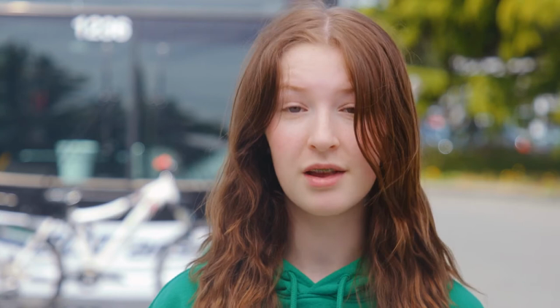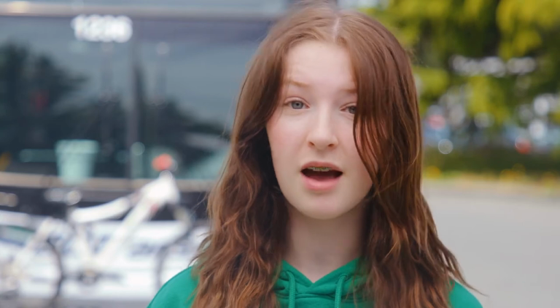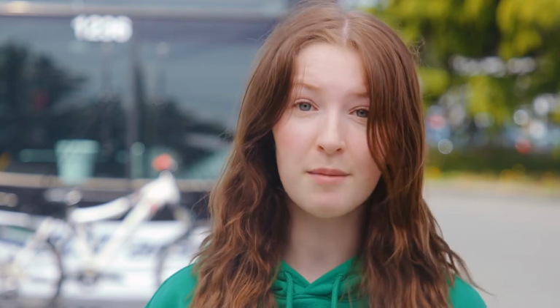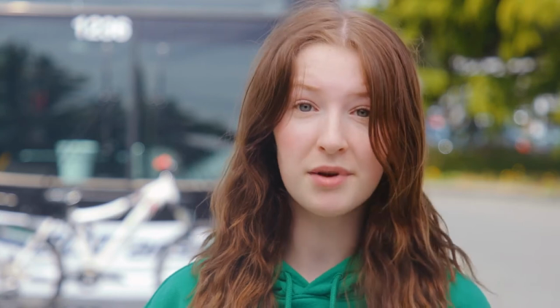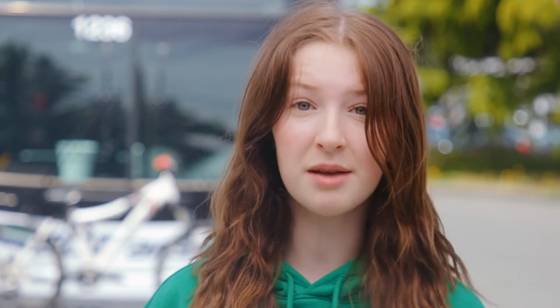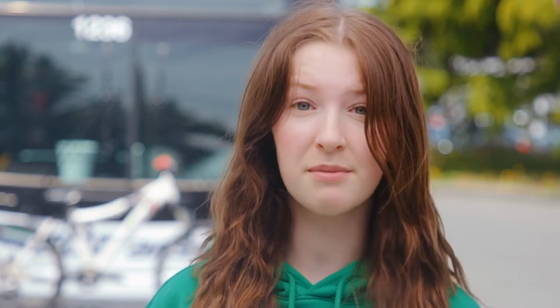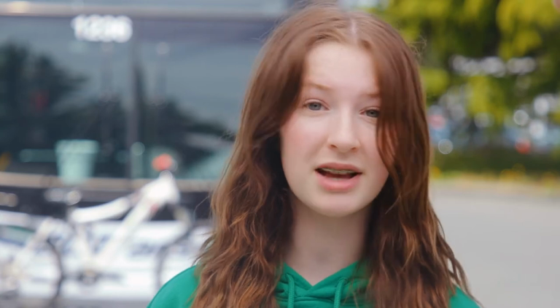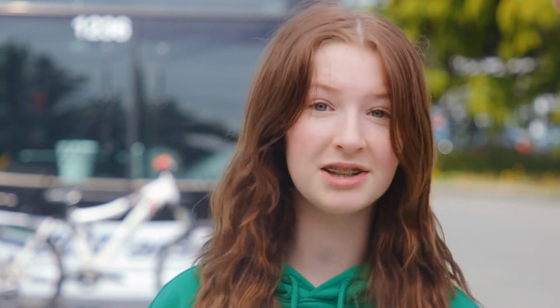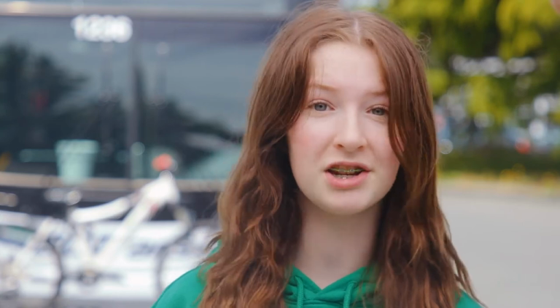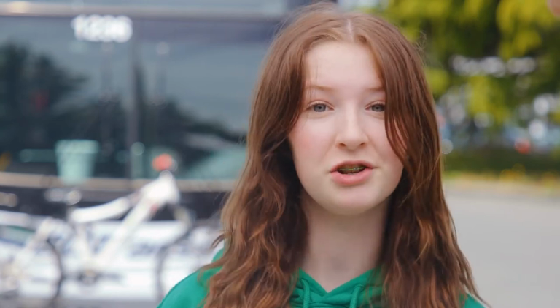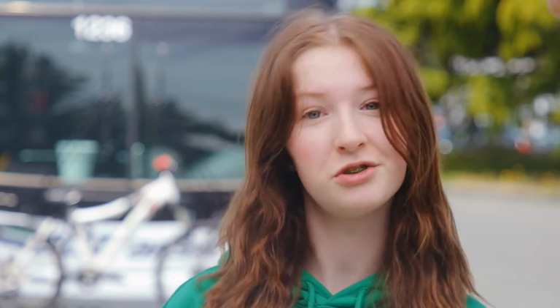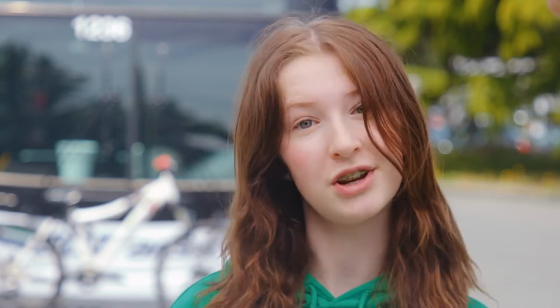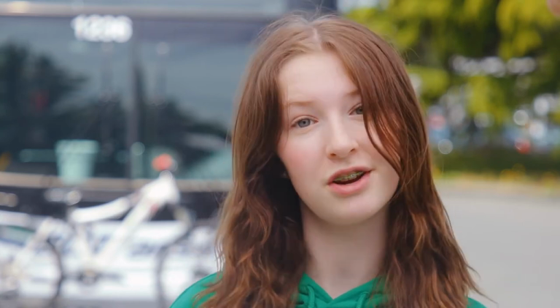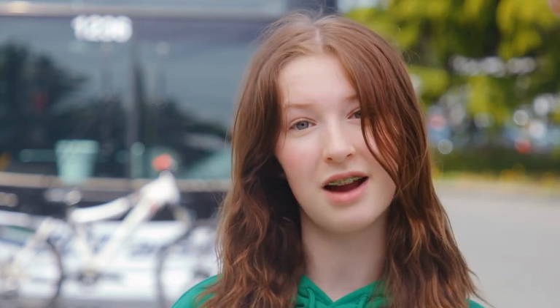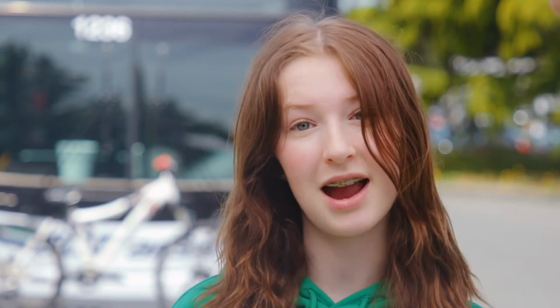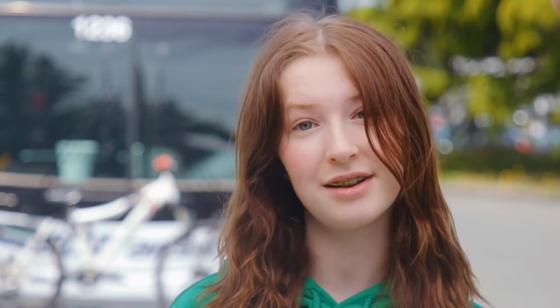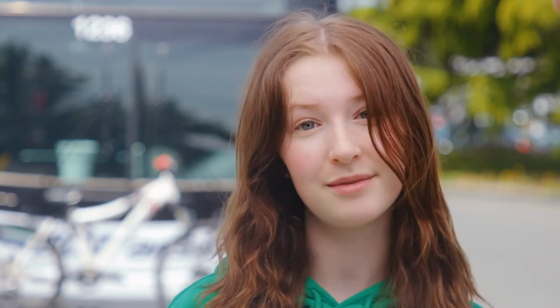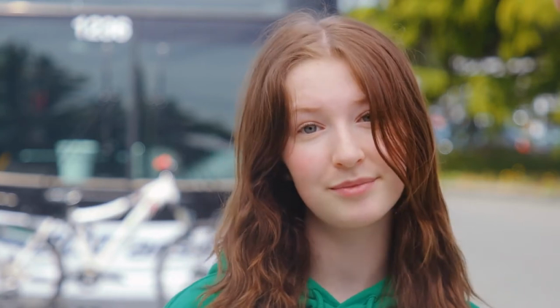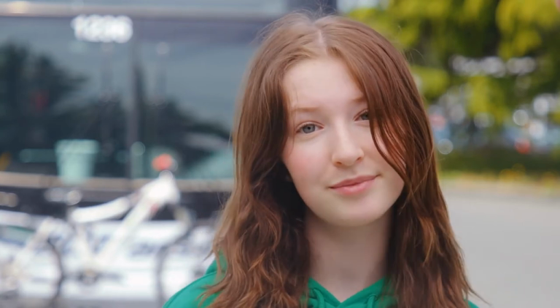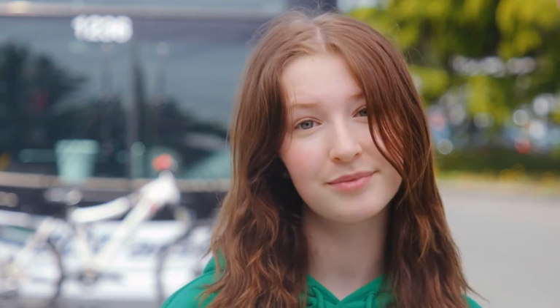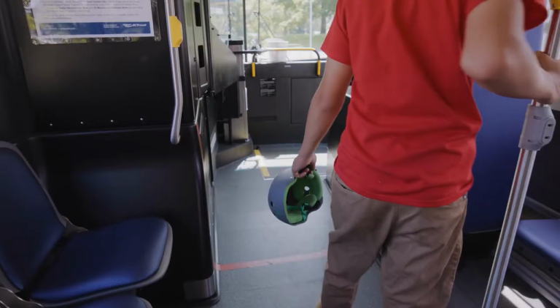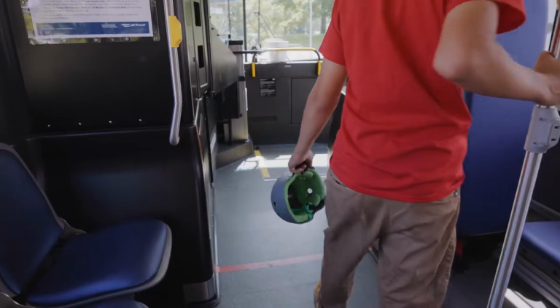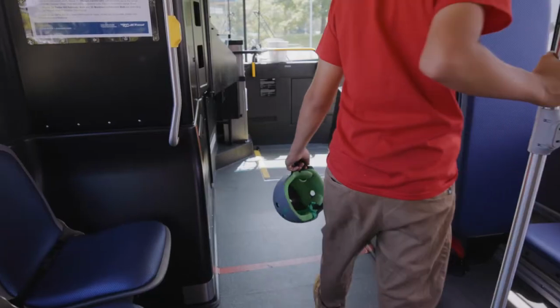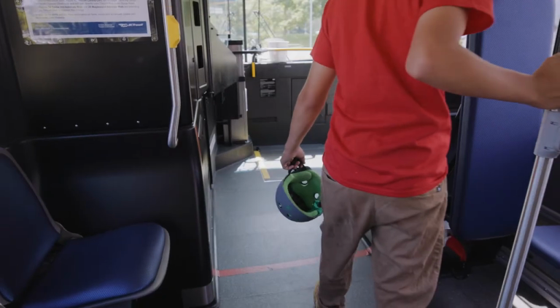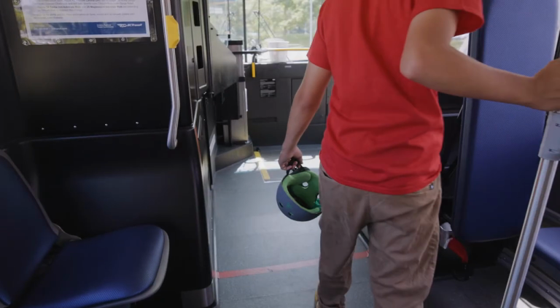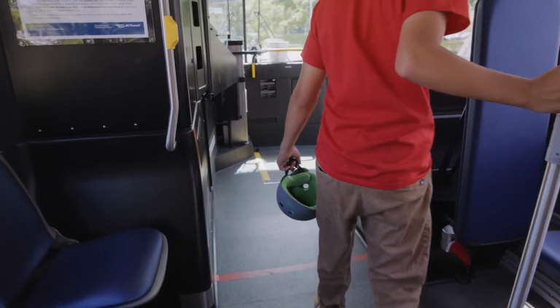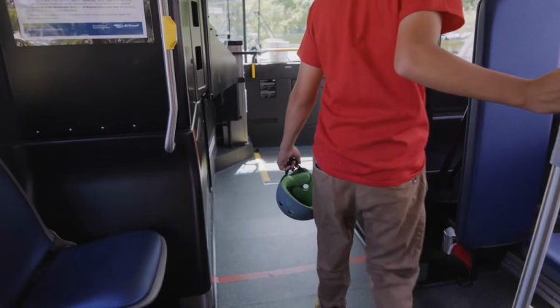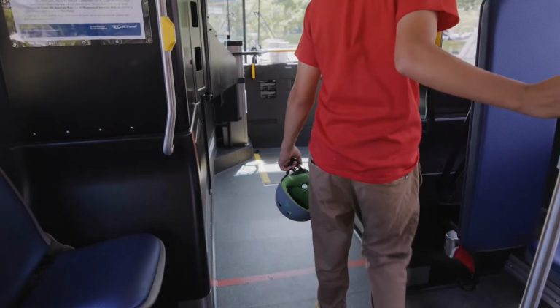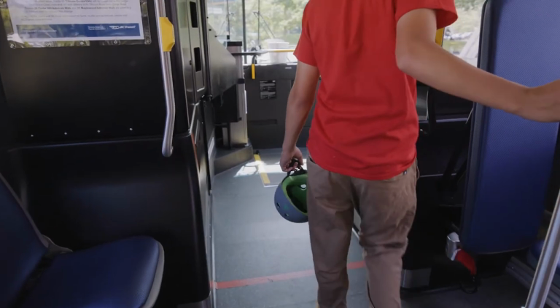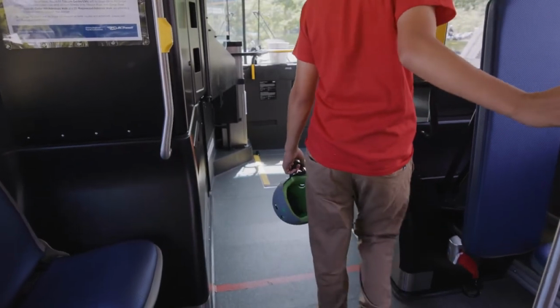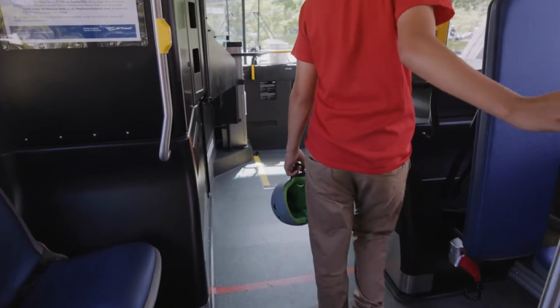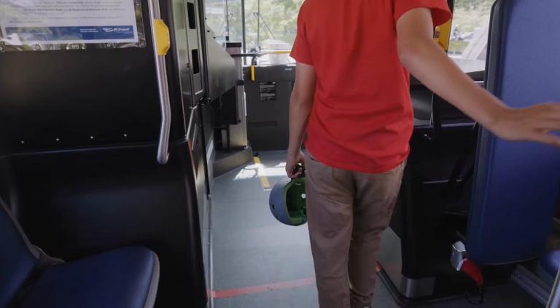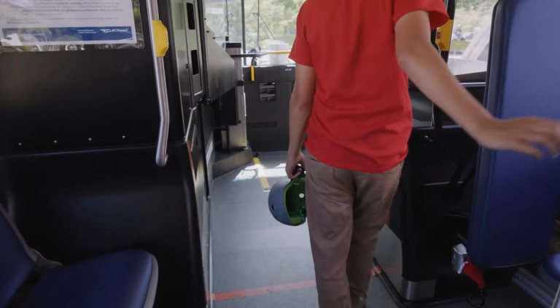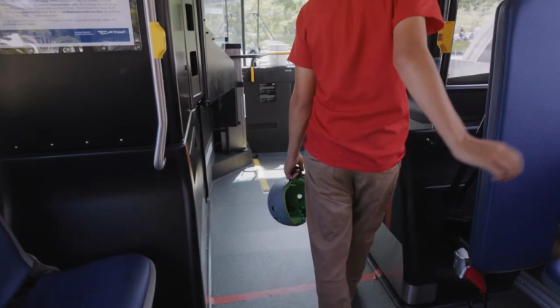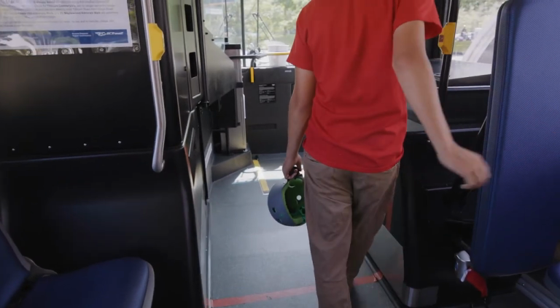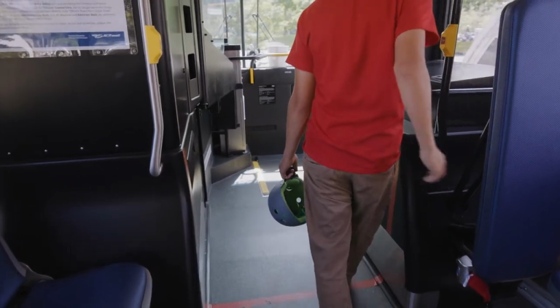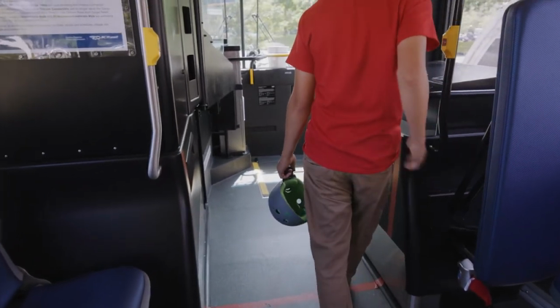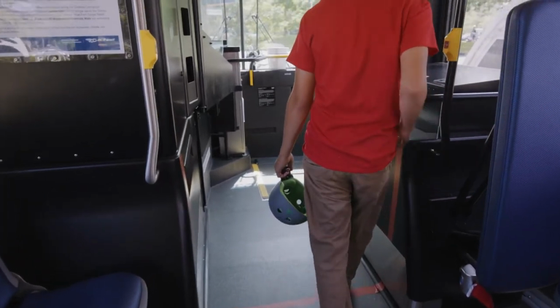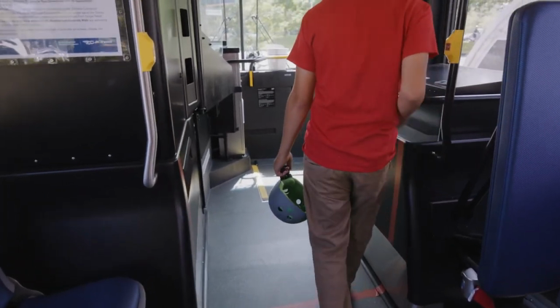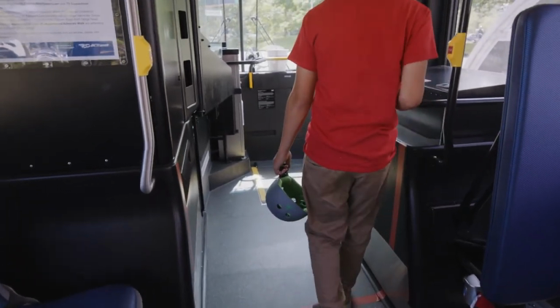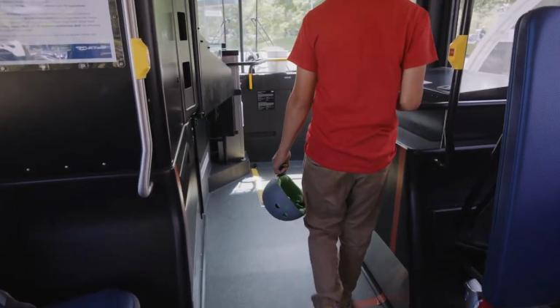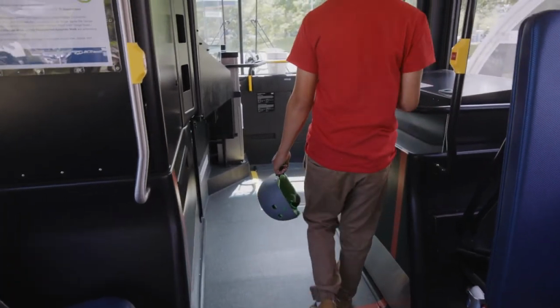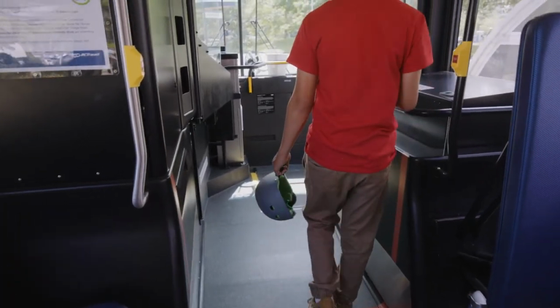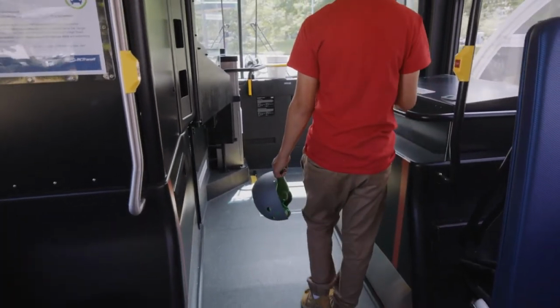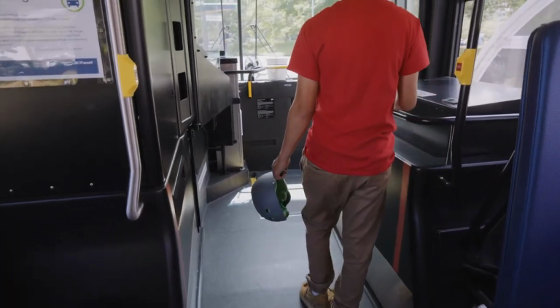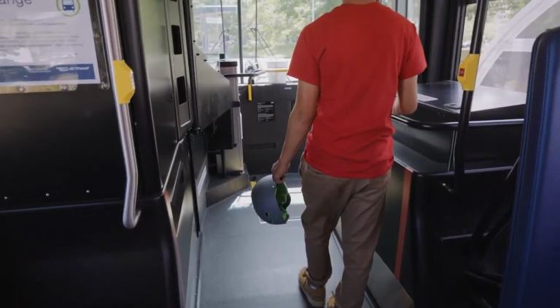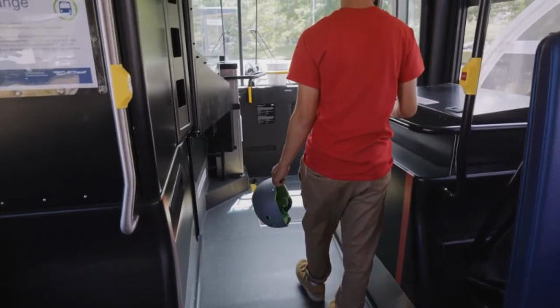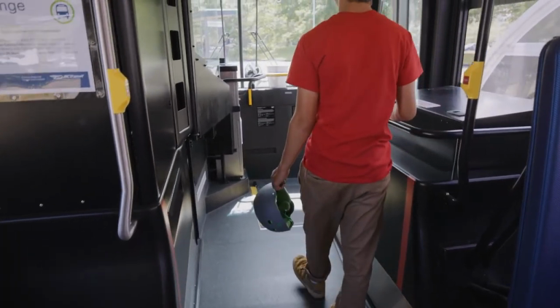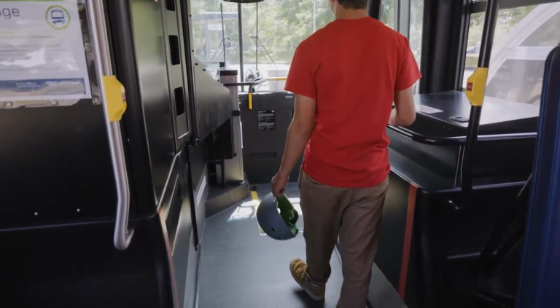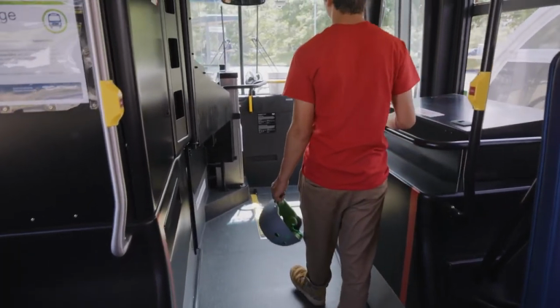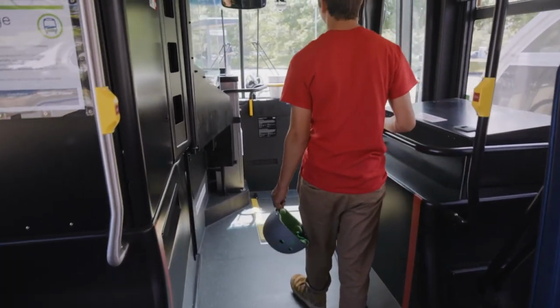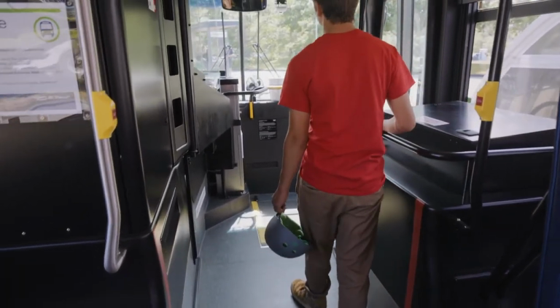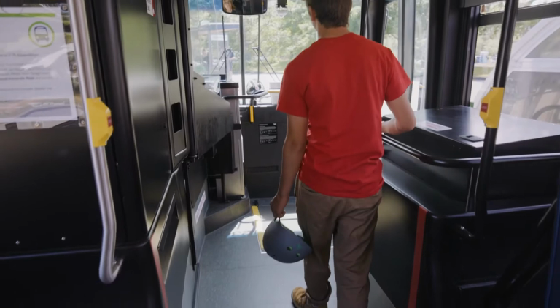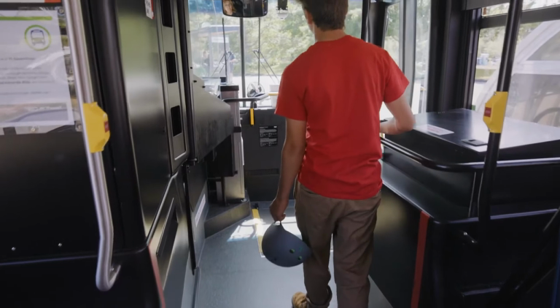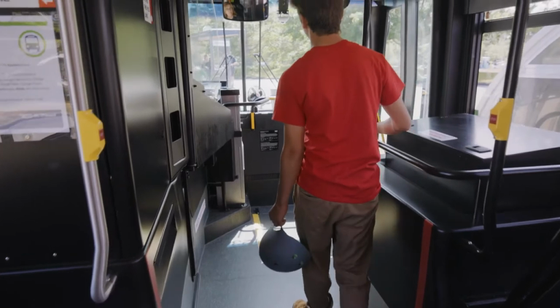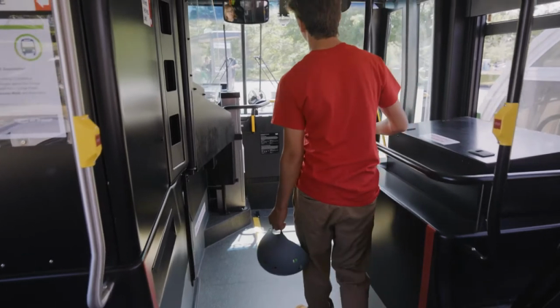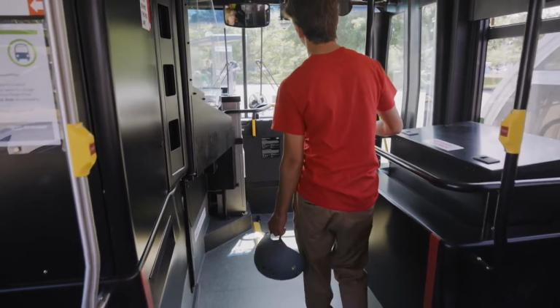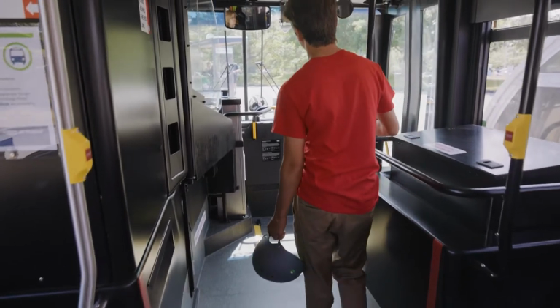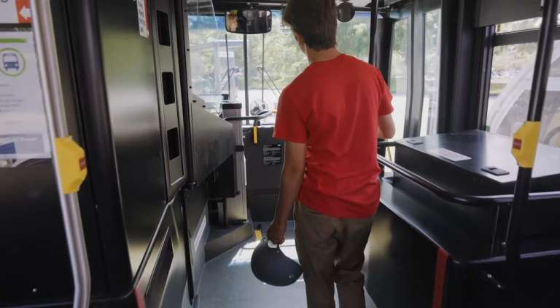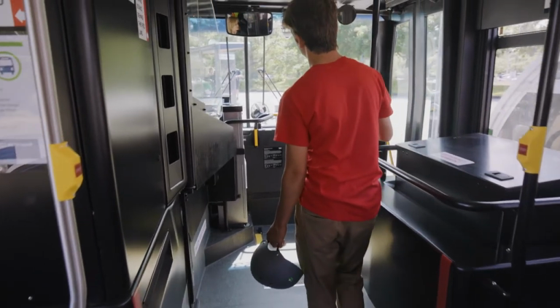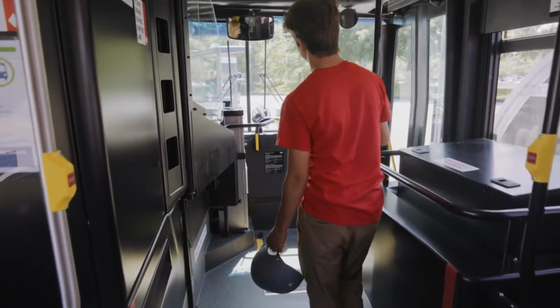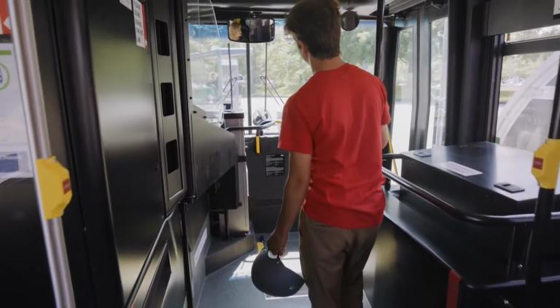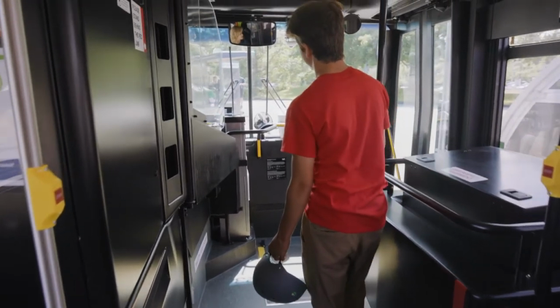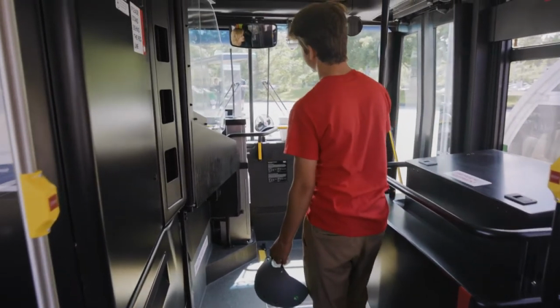Hop on the bus and enjoy your ride. On your way off the bus, let your driver know that you have a bike on the bike rack.